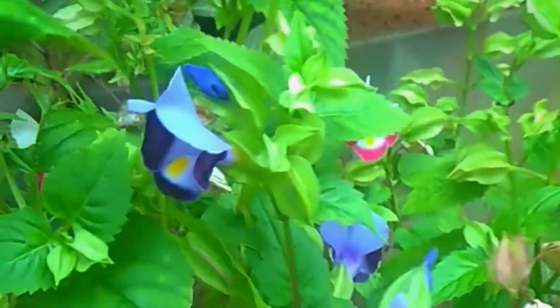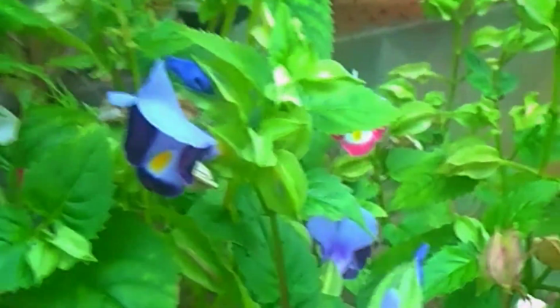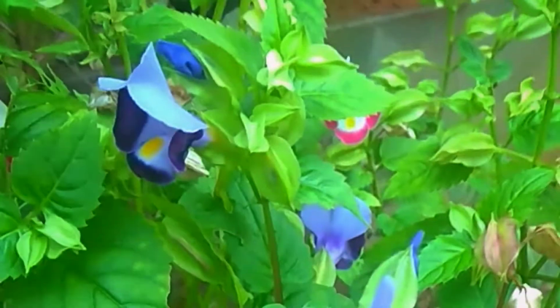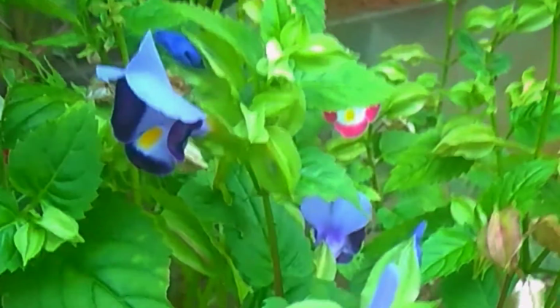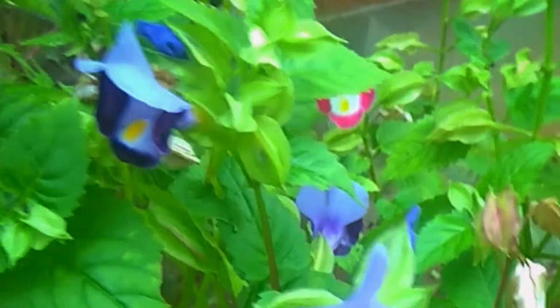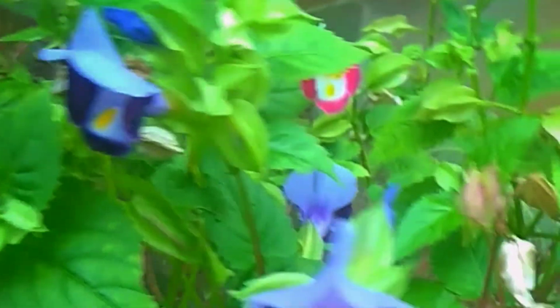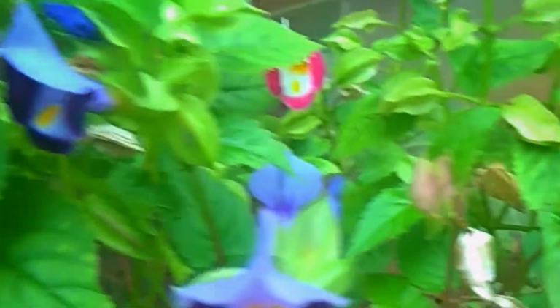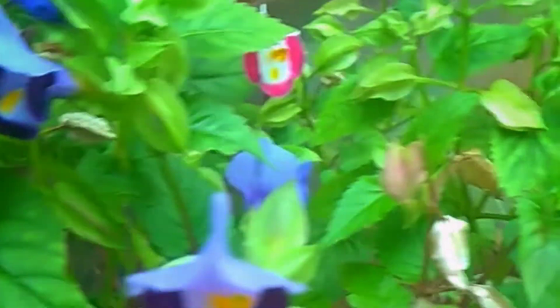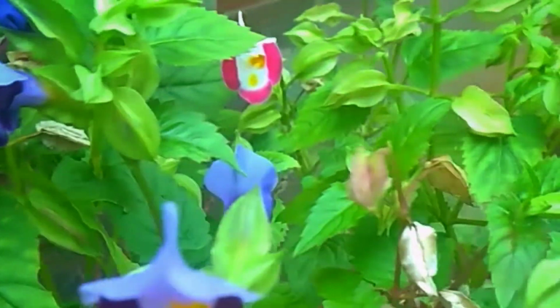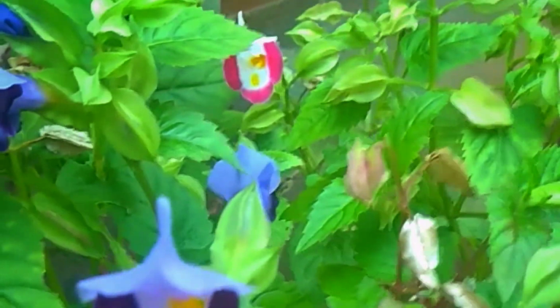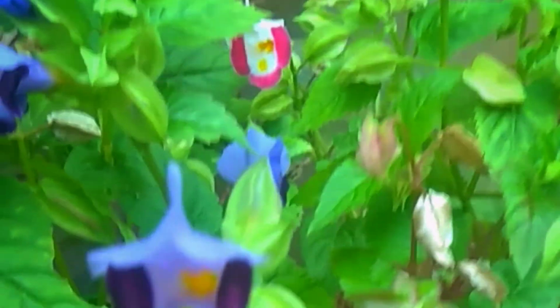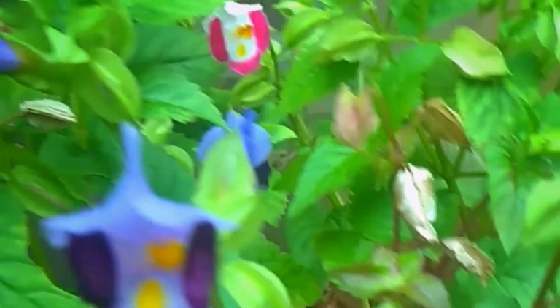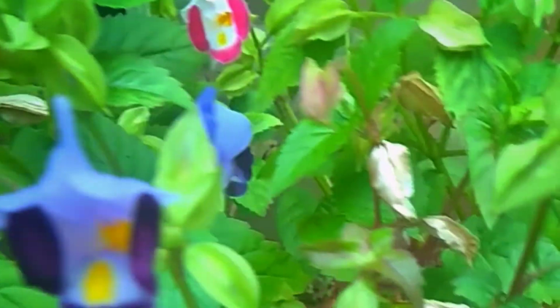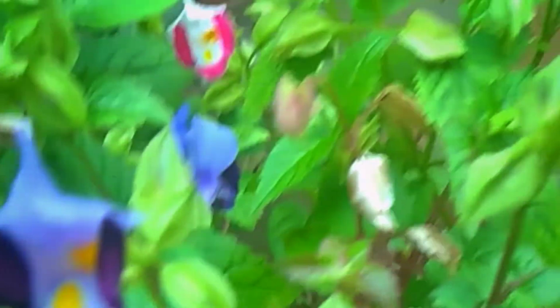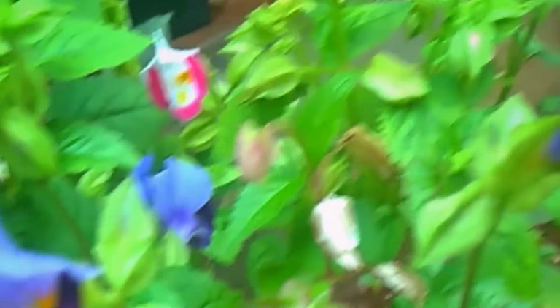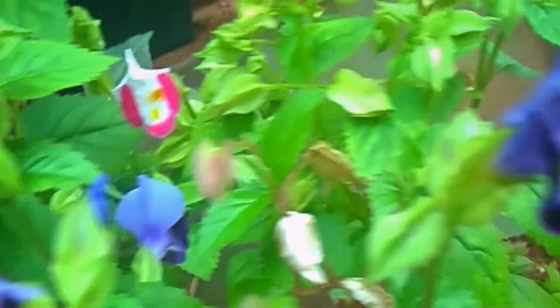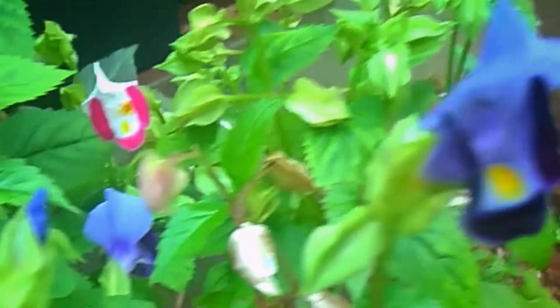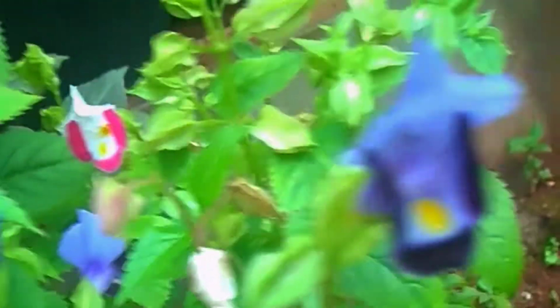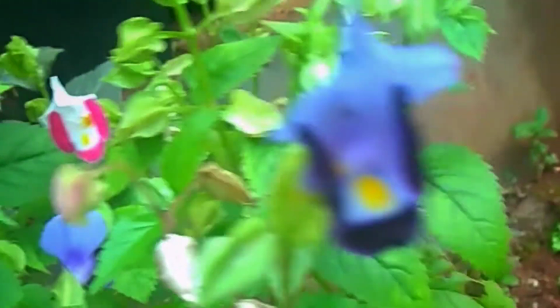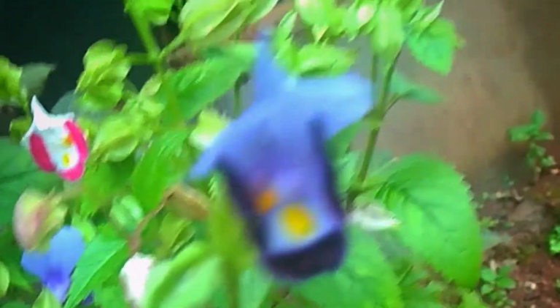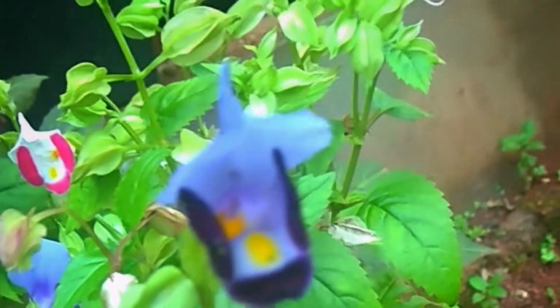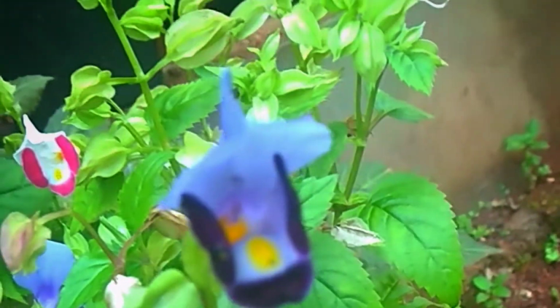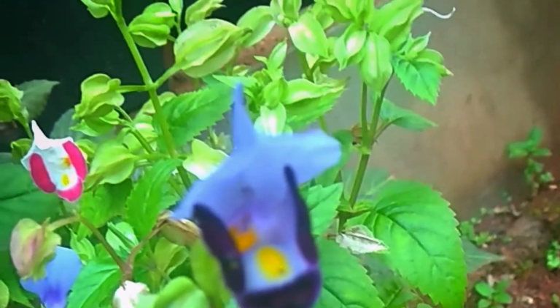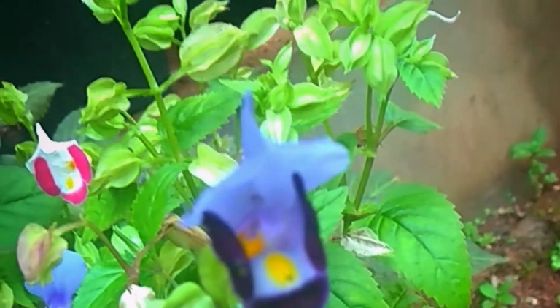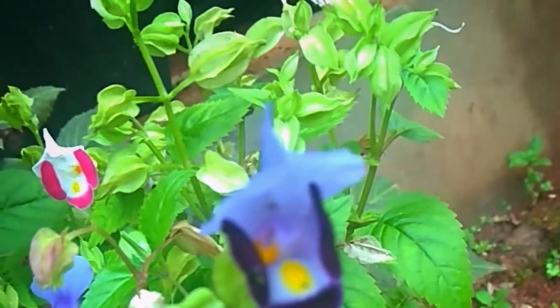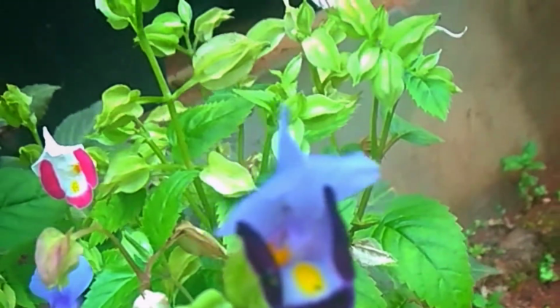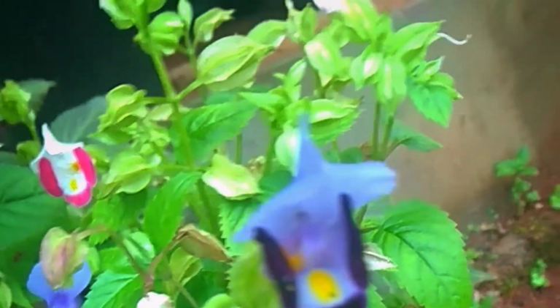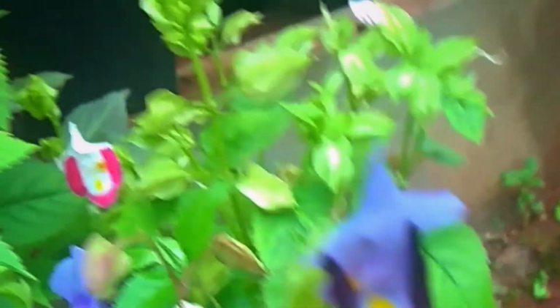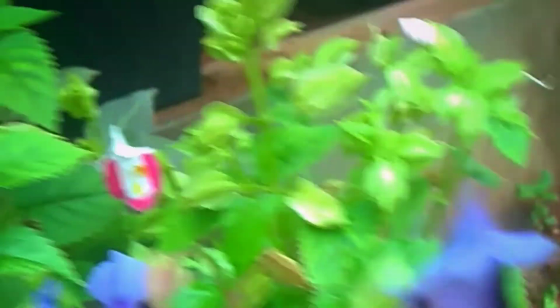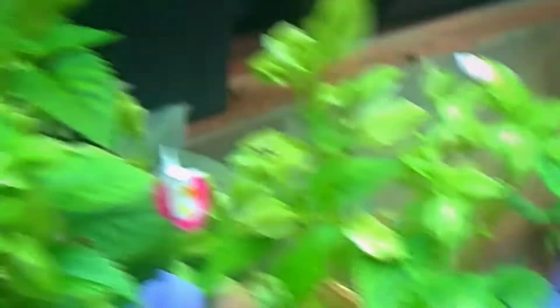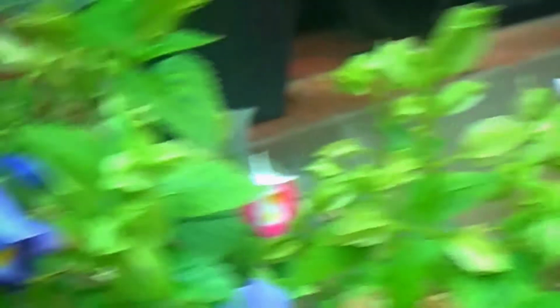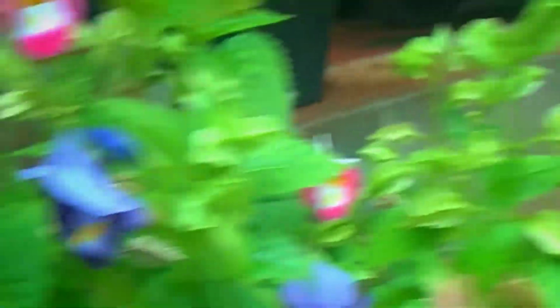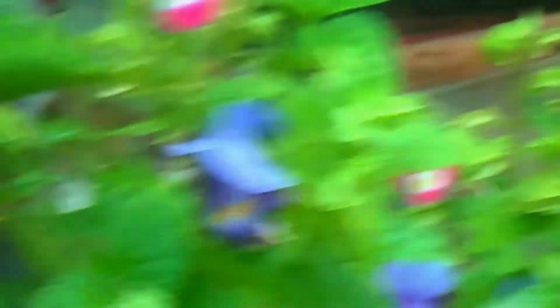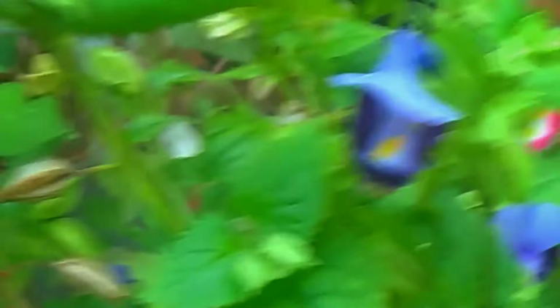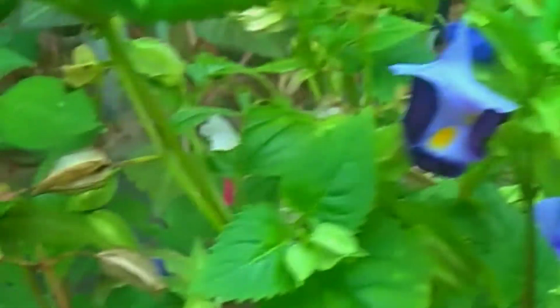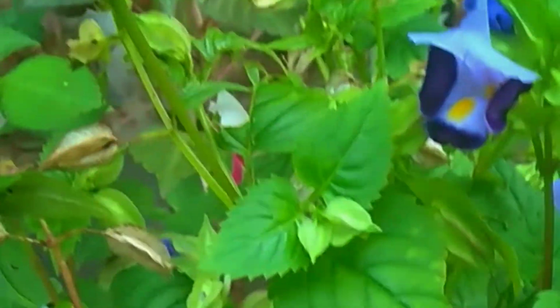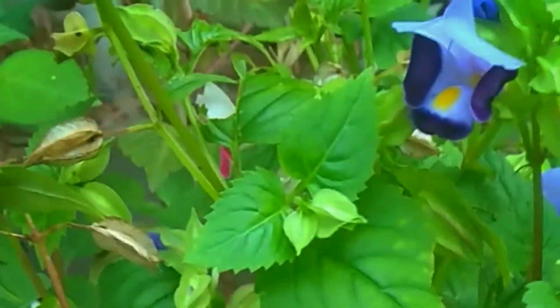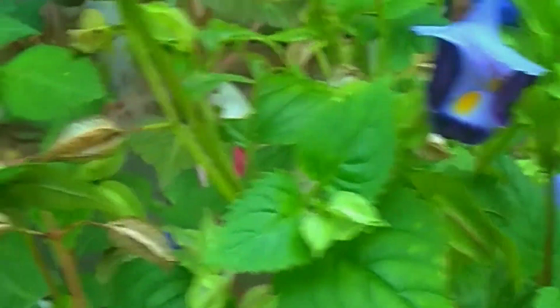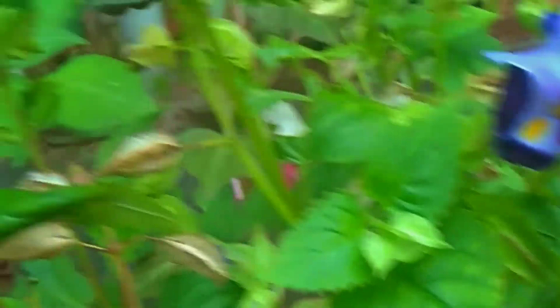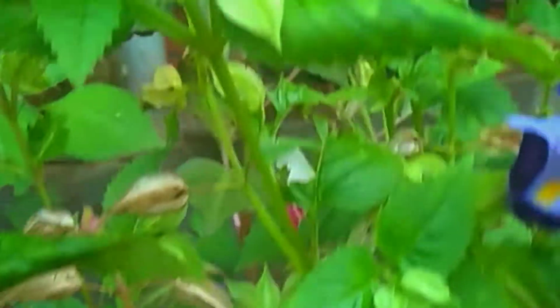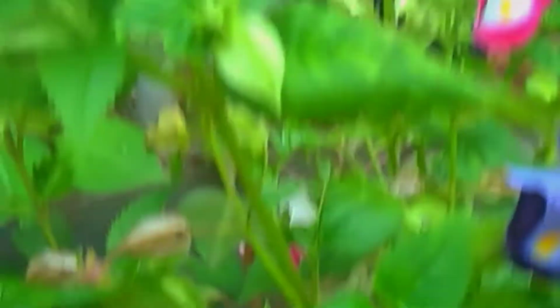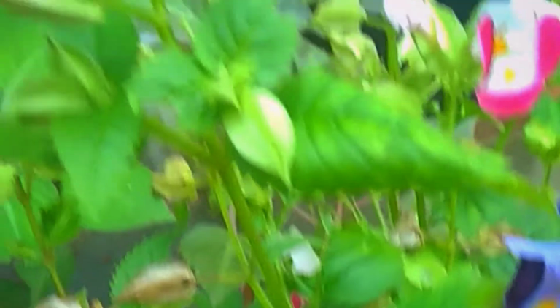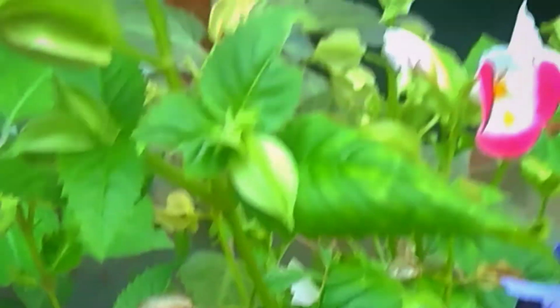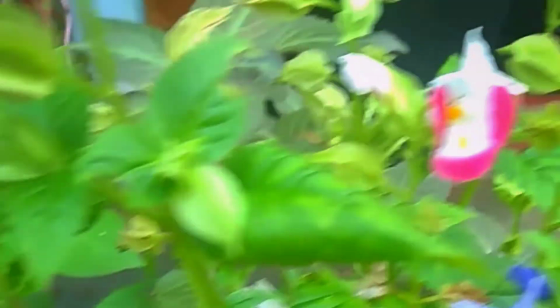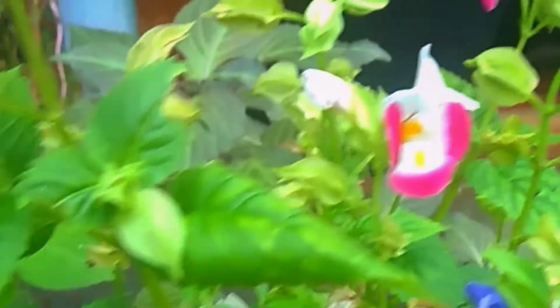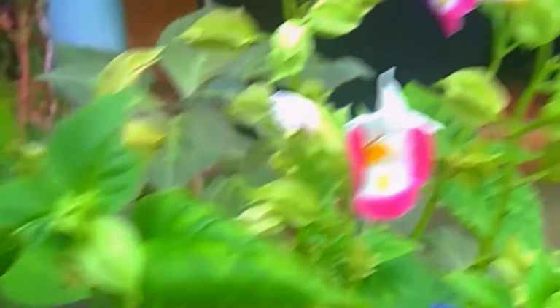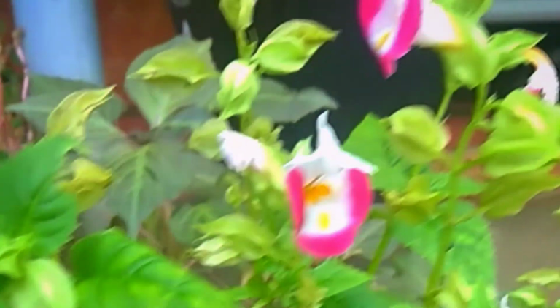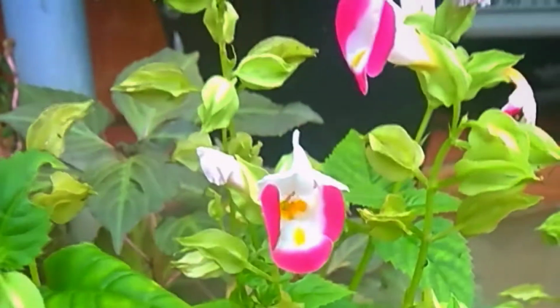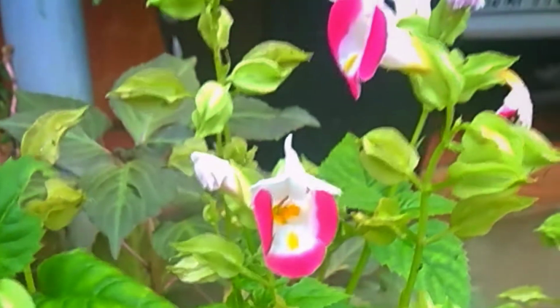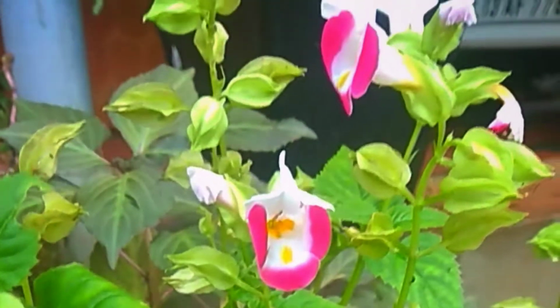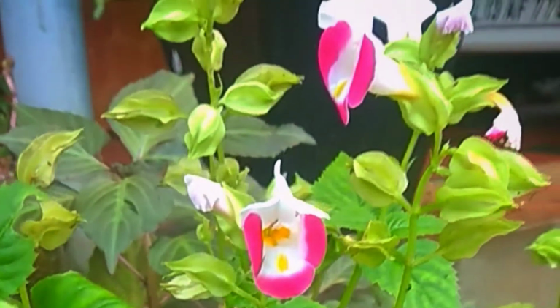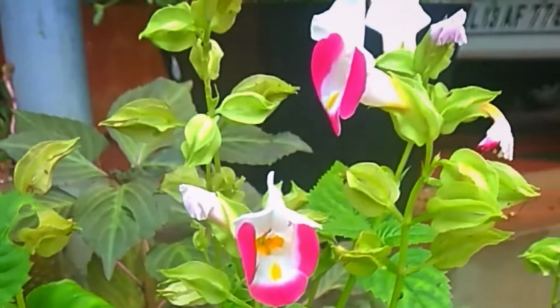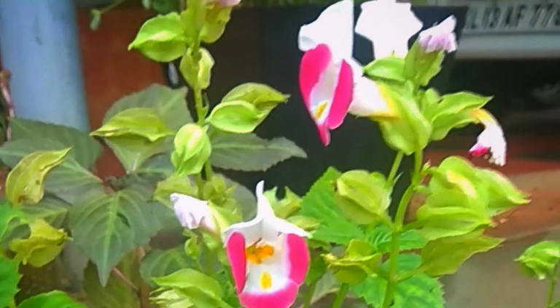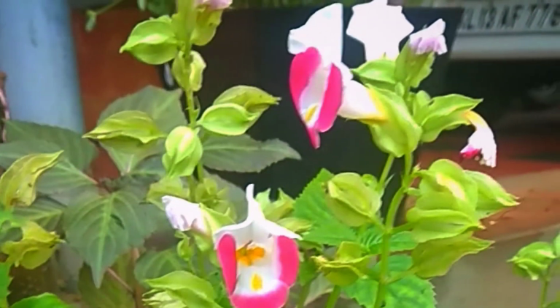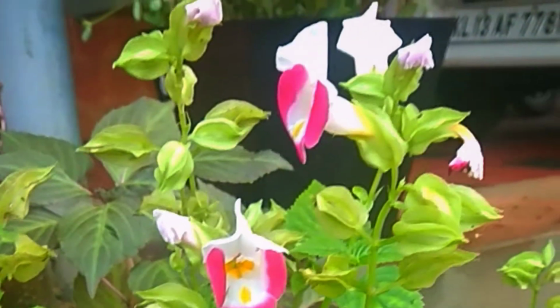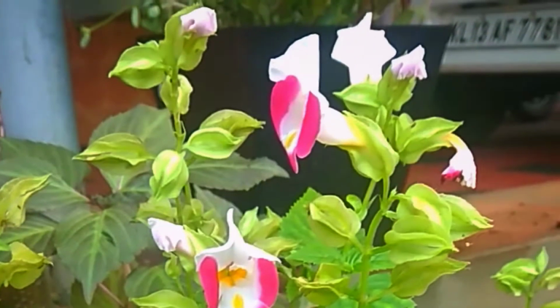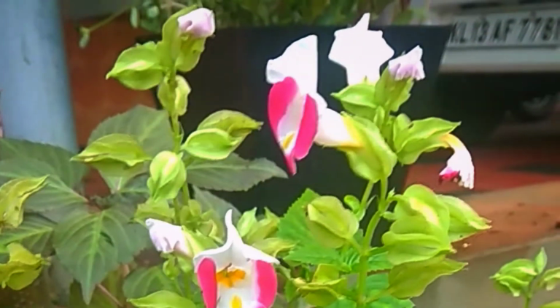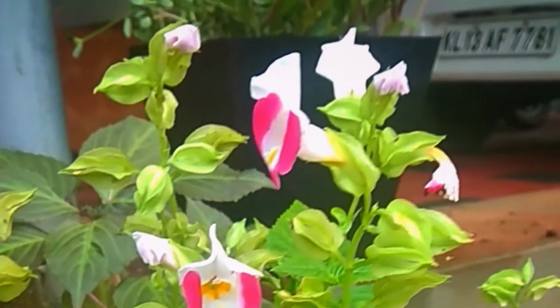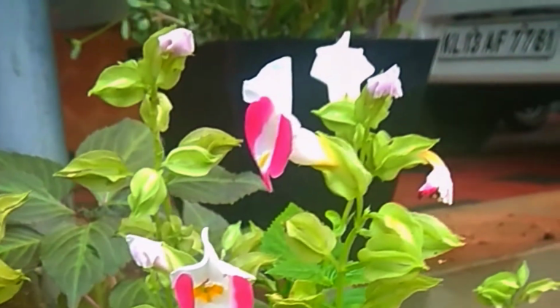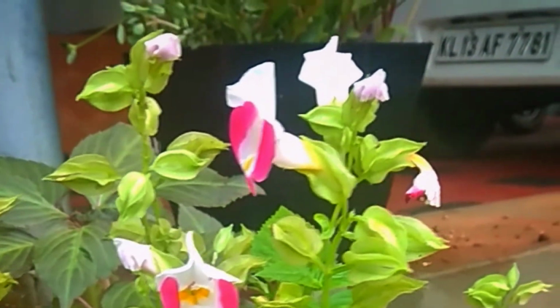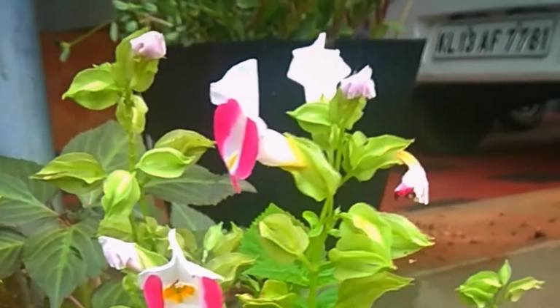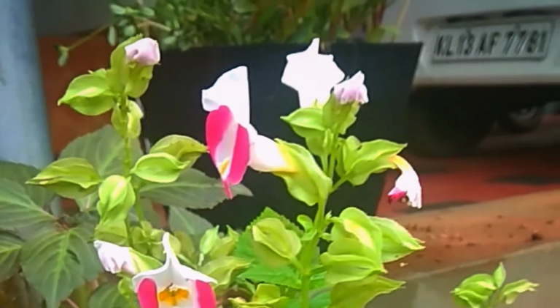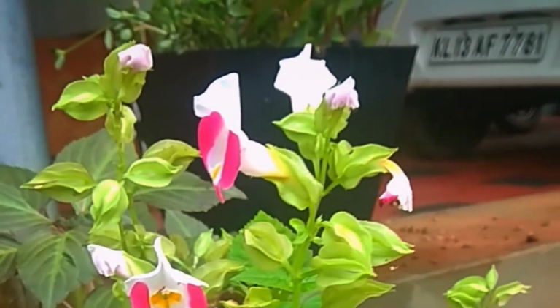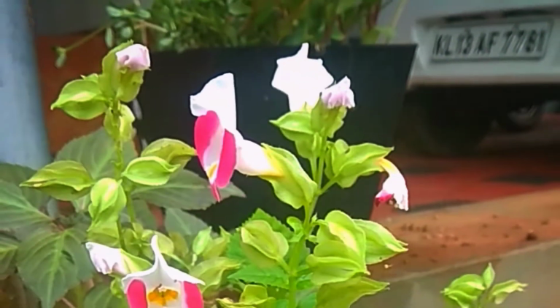Hello, welcome back to my channel, Sun Juice World. Today I am going to show you a wishbone flower.